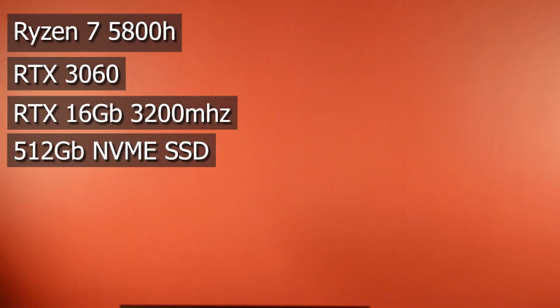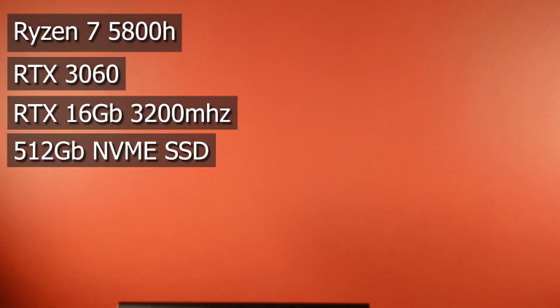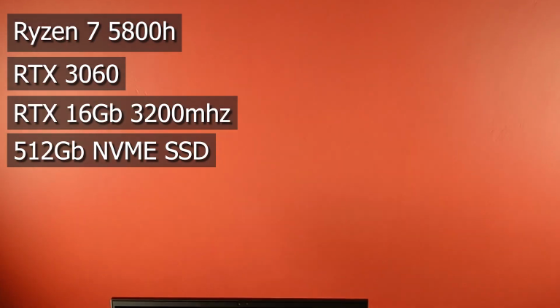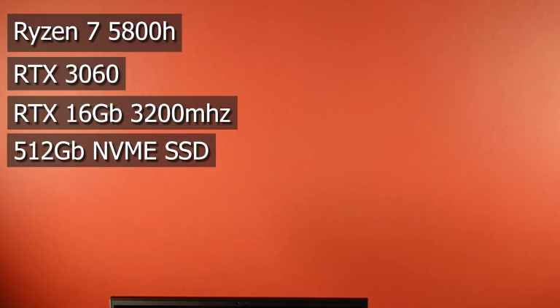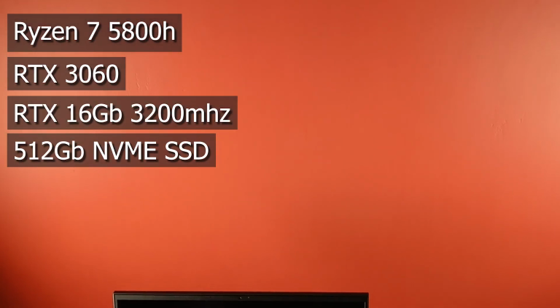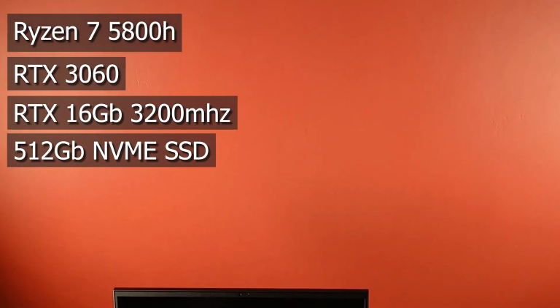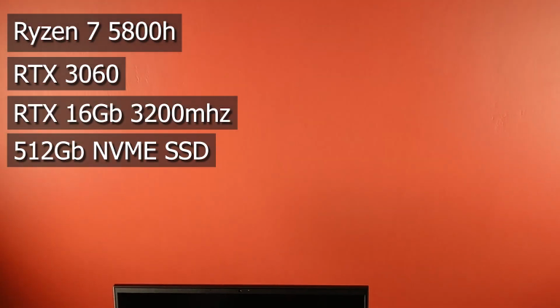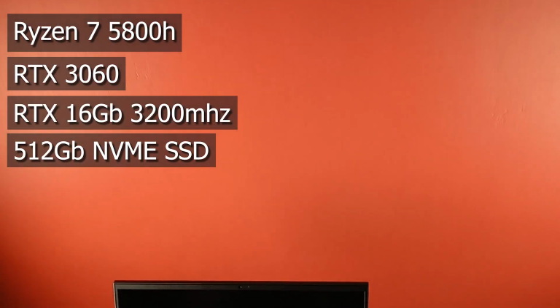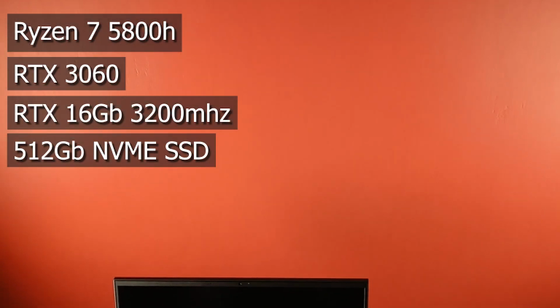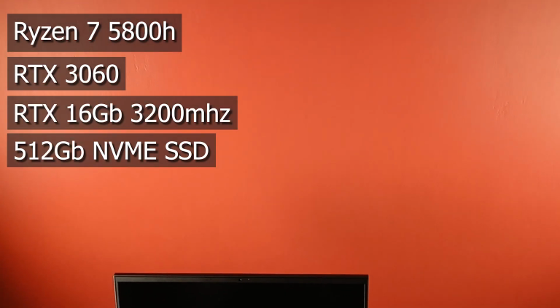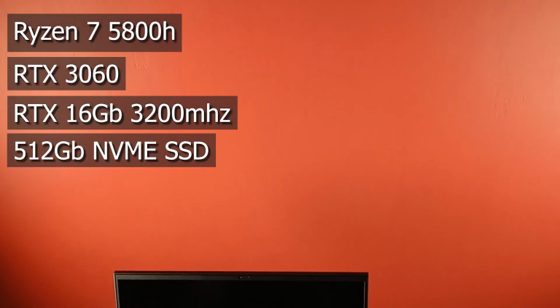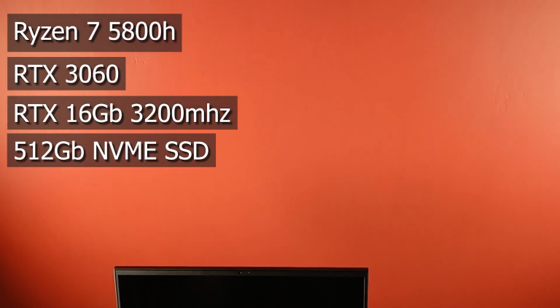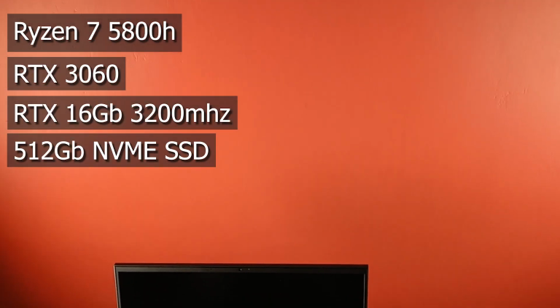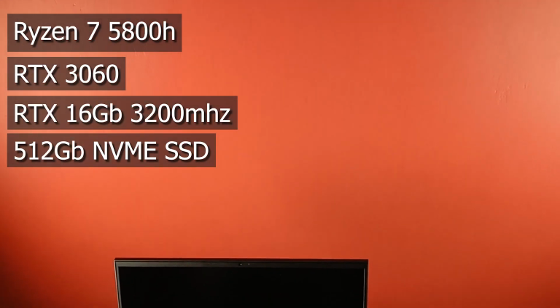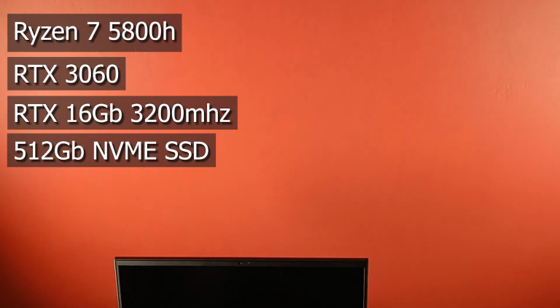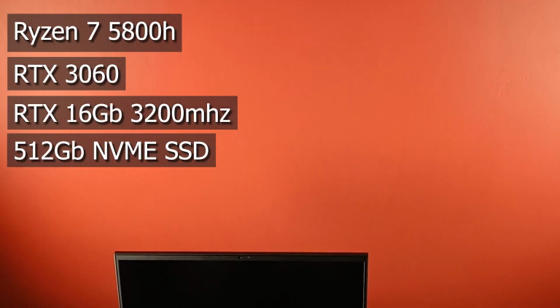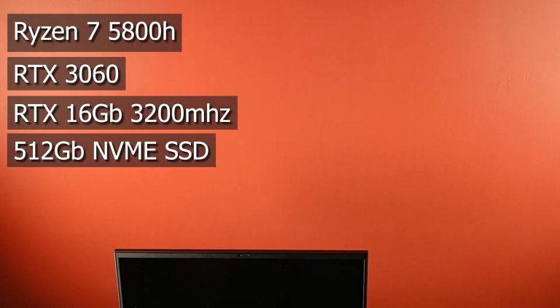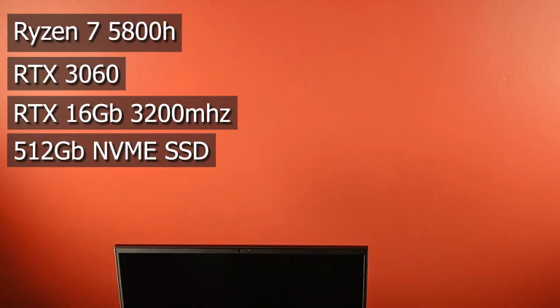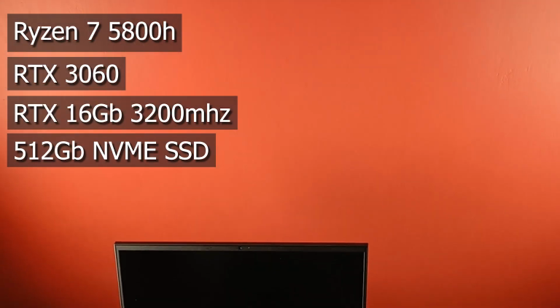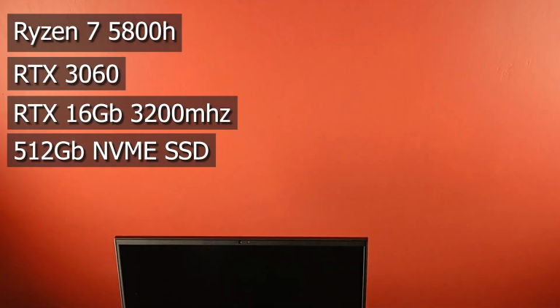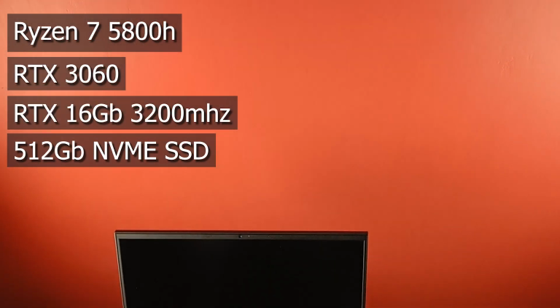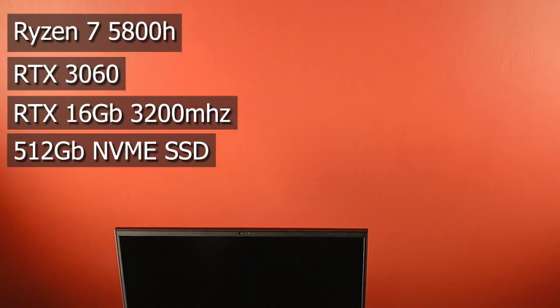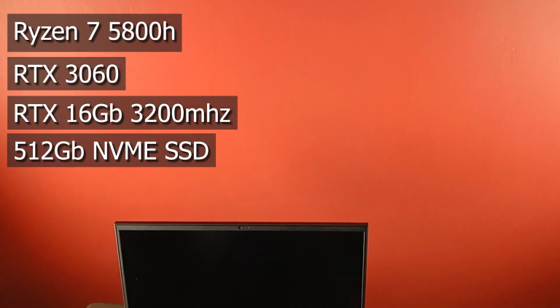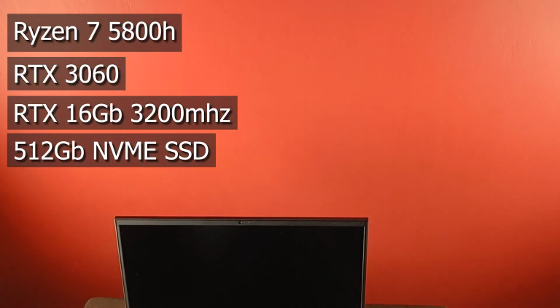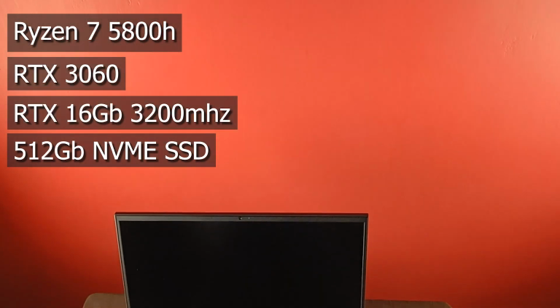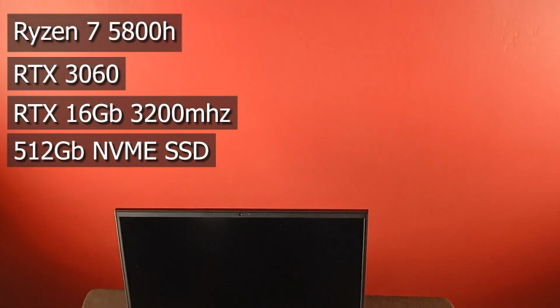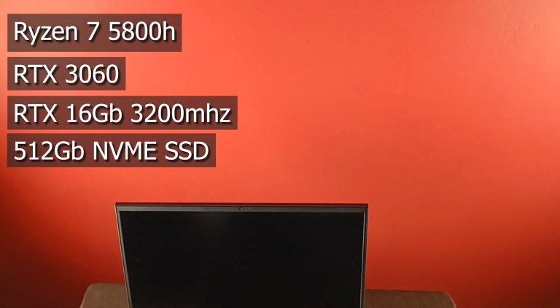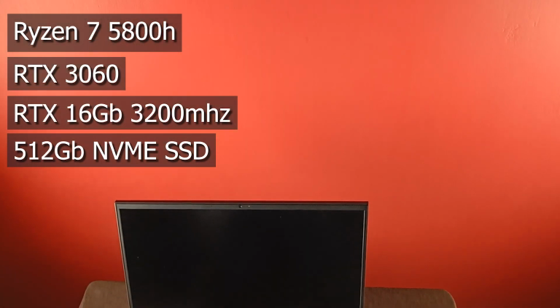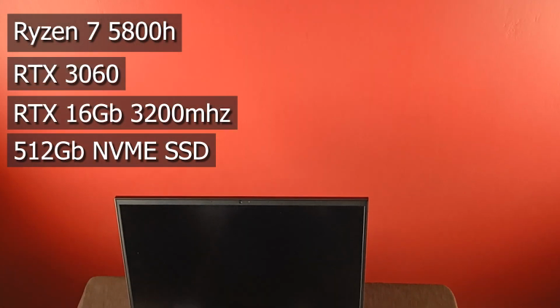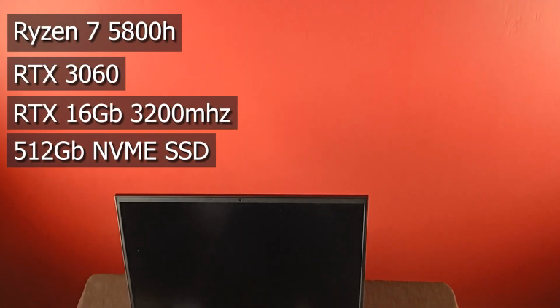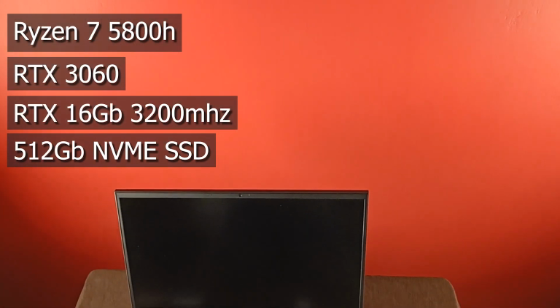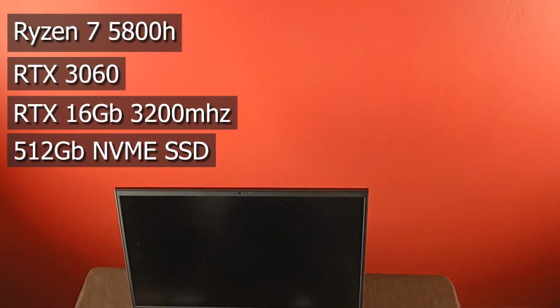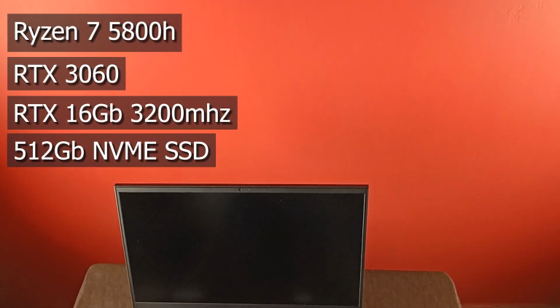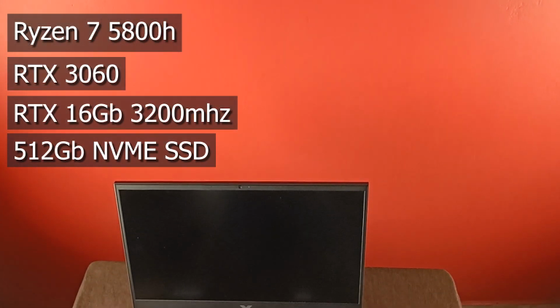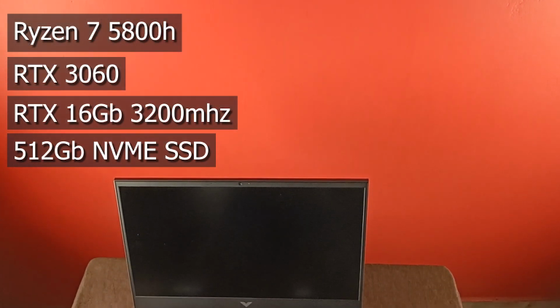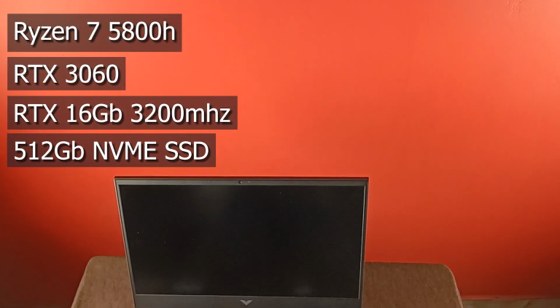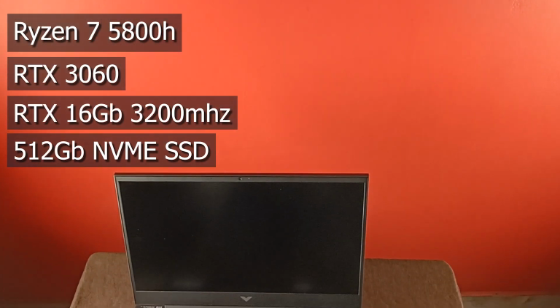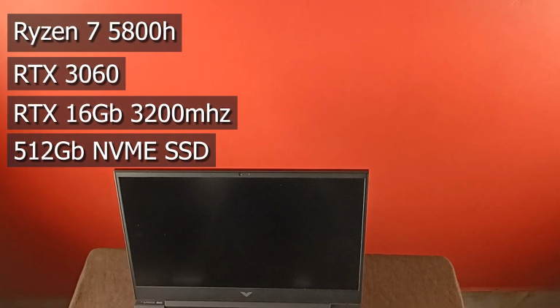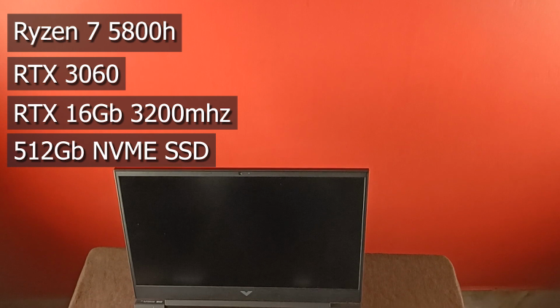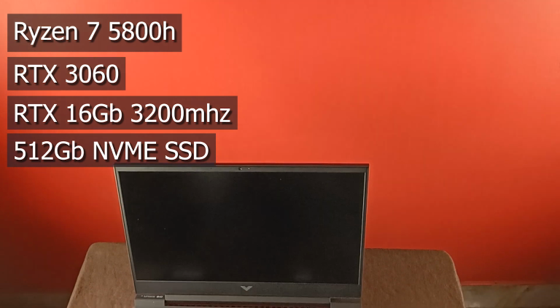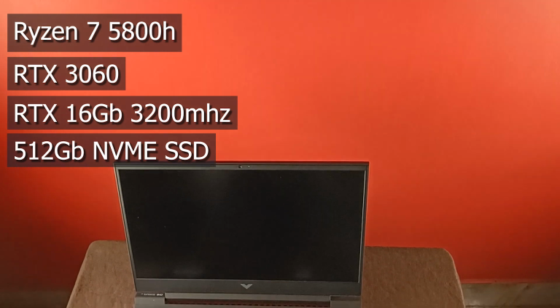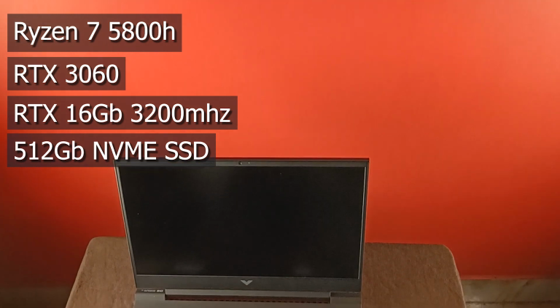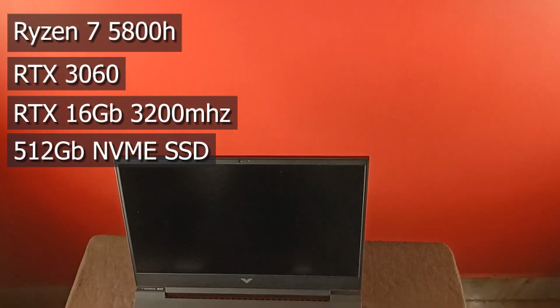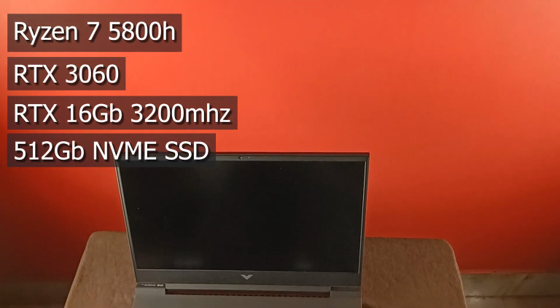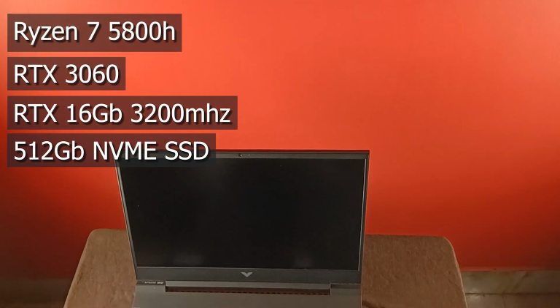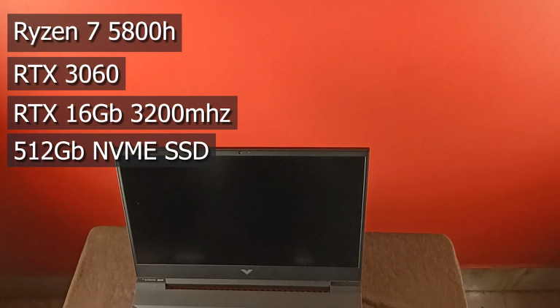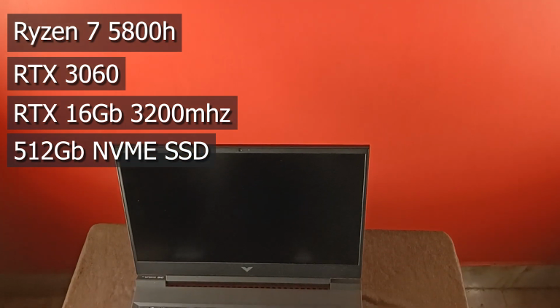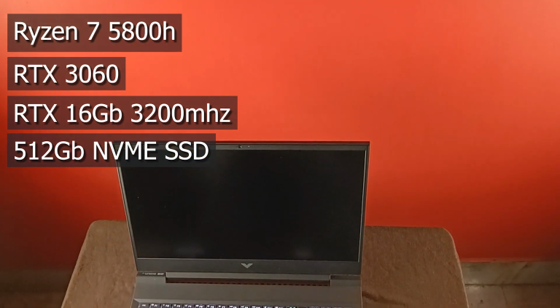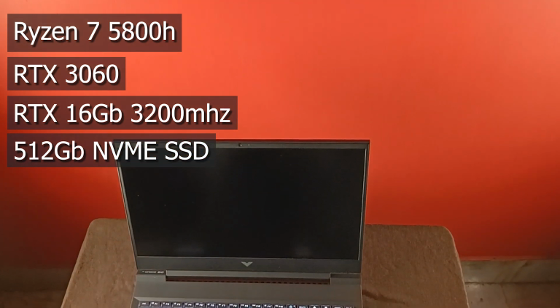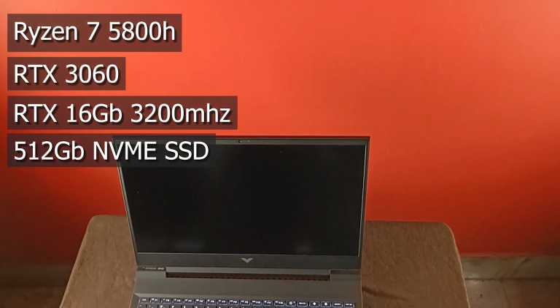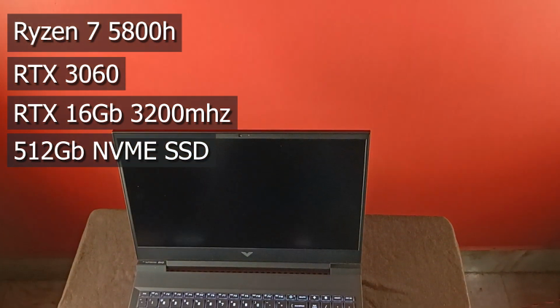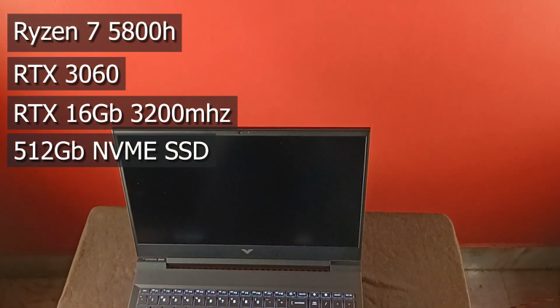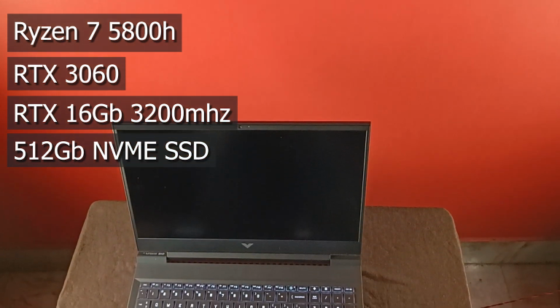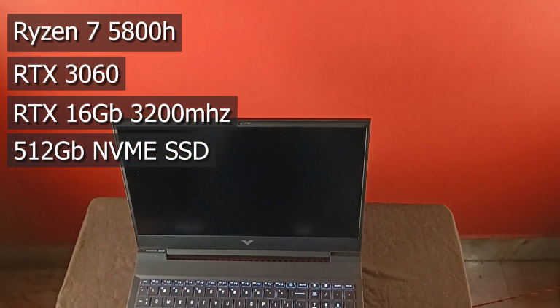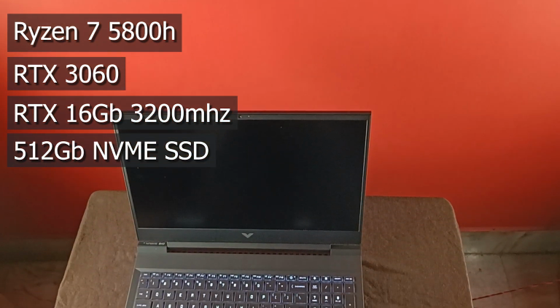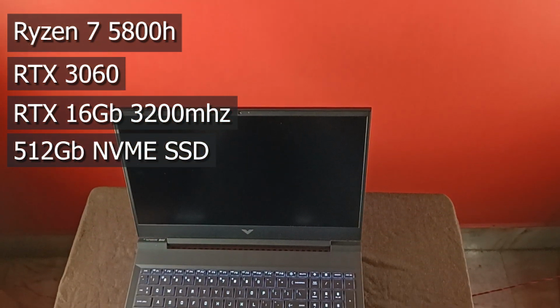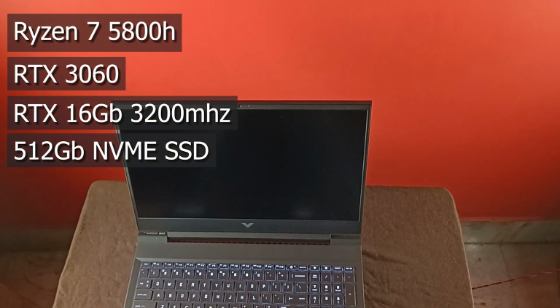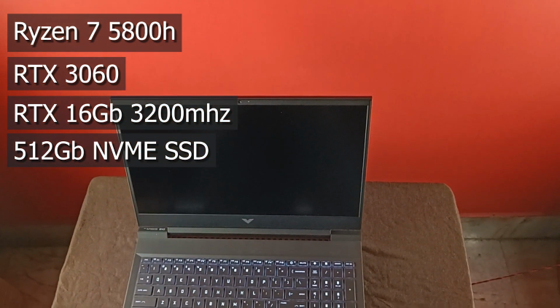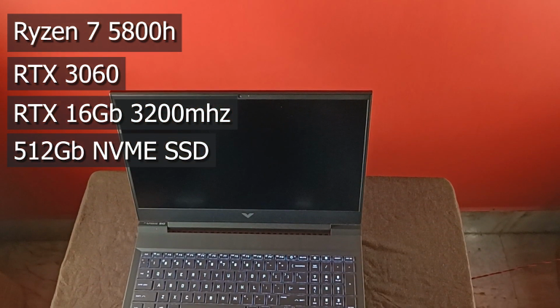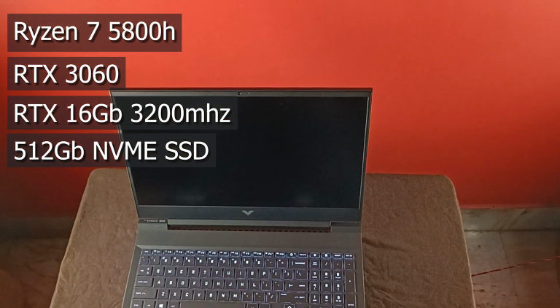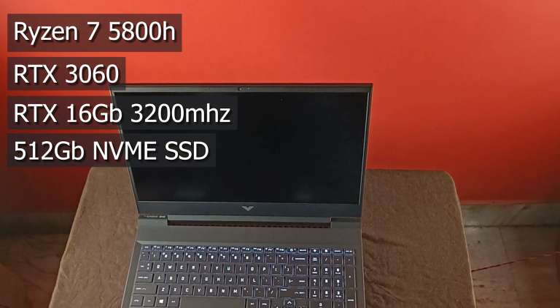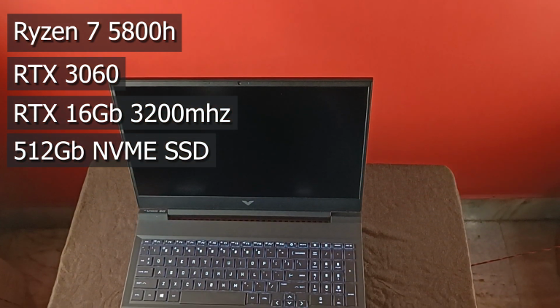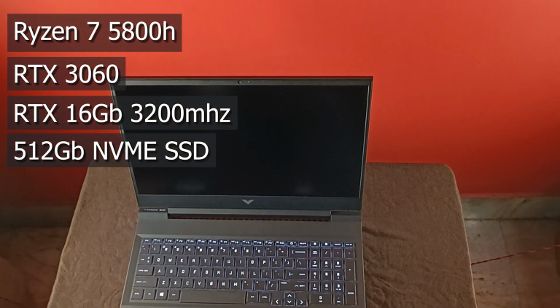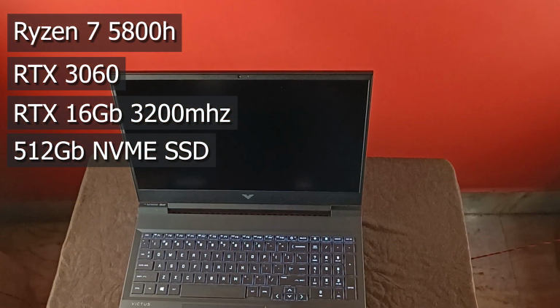Along with 16GB dual channel 3200MHz RAM and 512GB NVMe SSD.